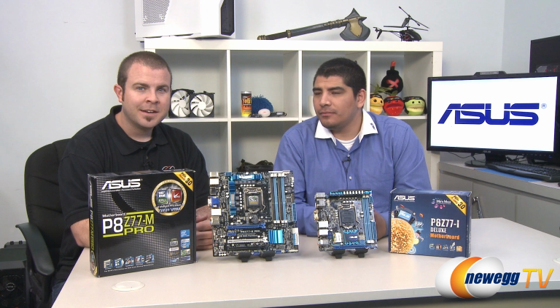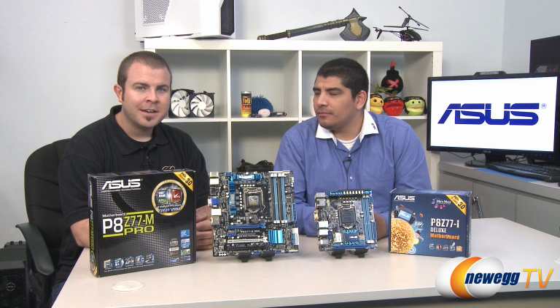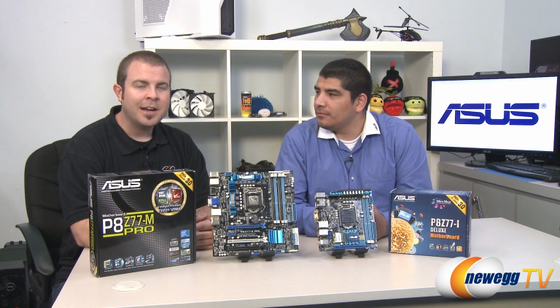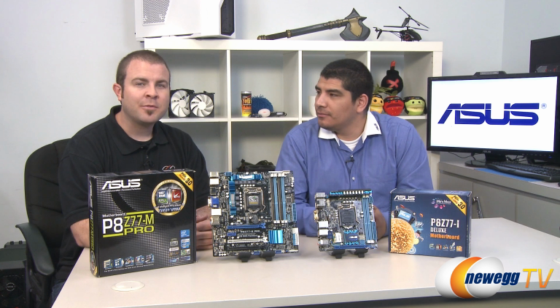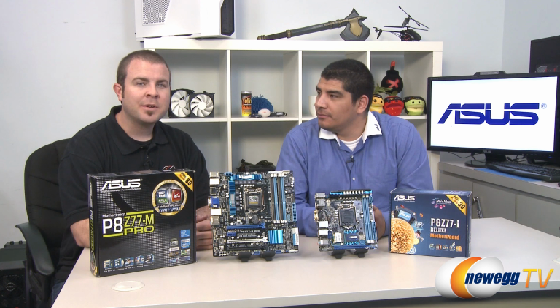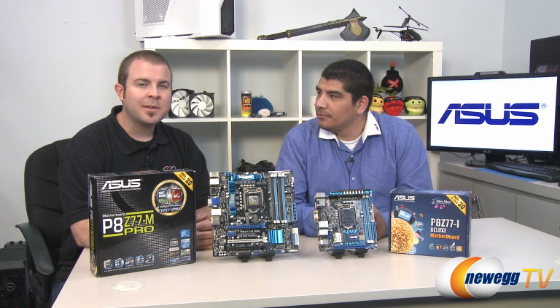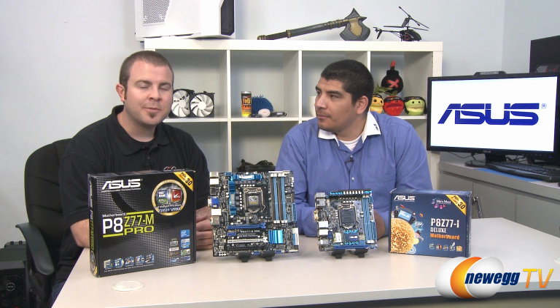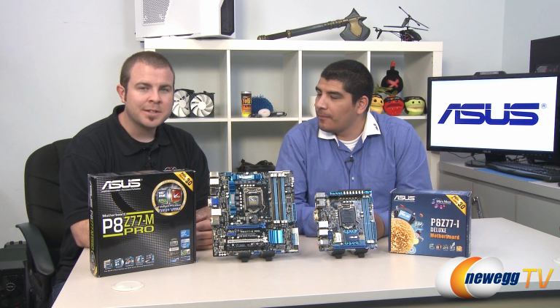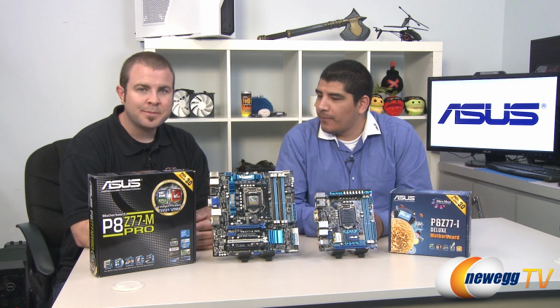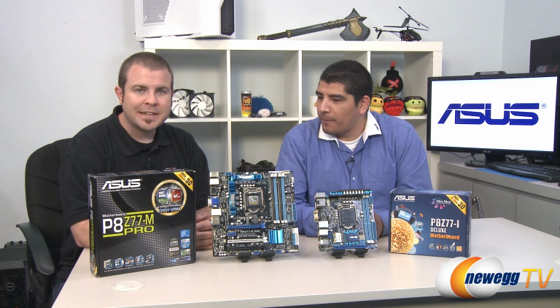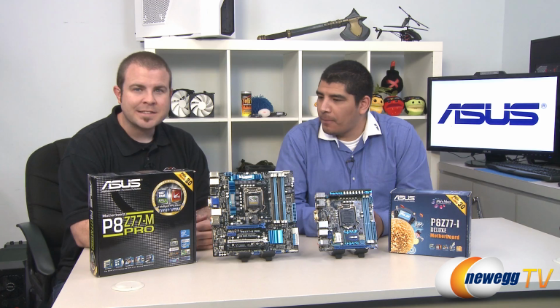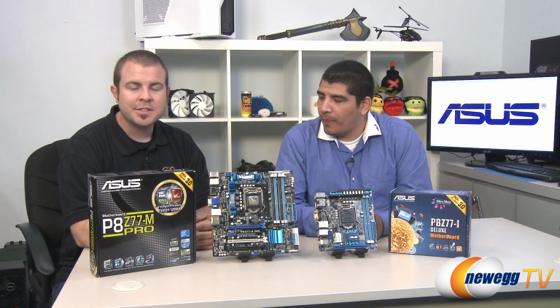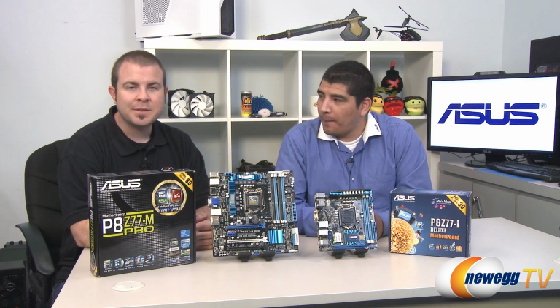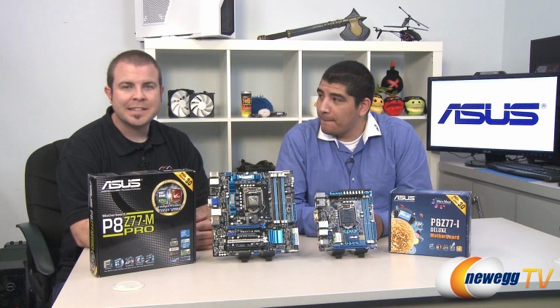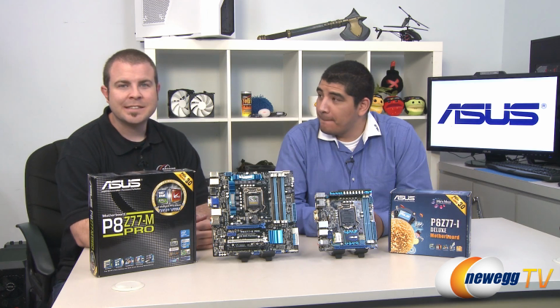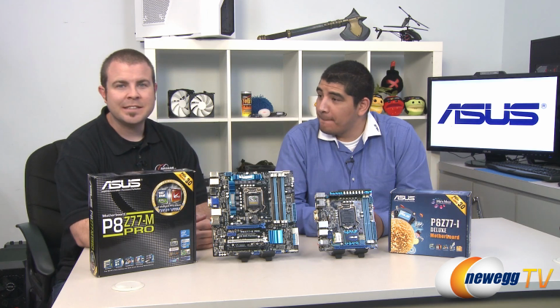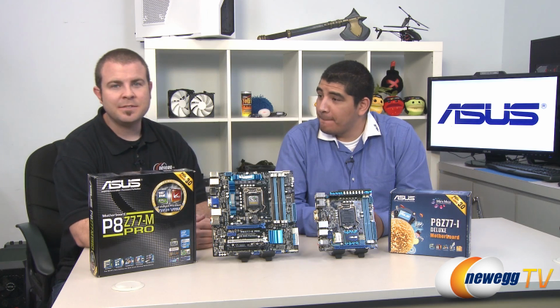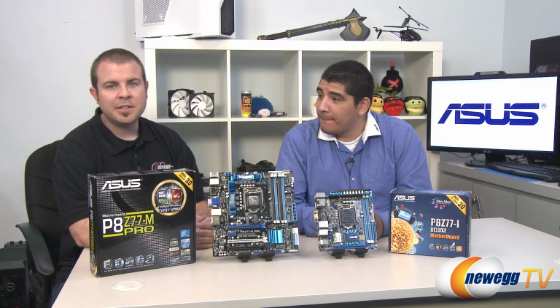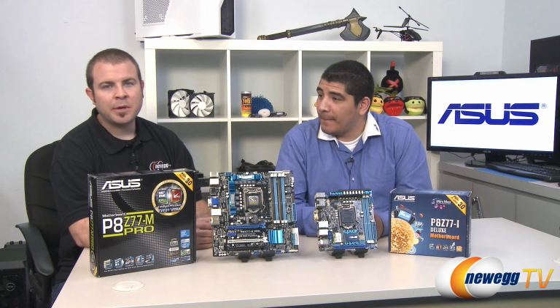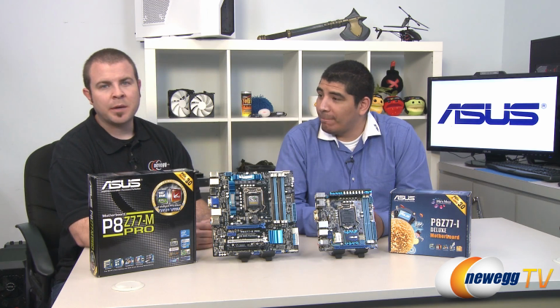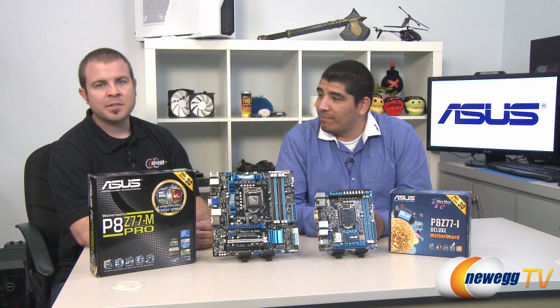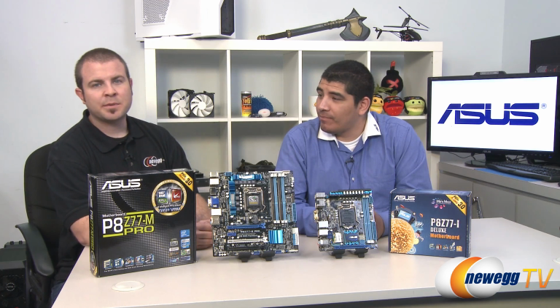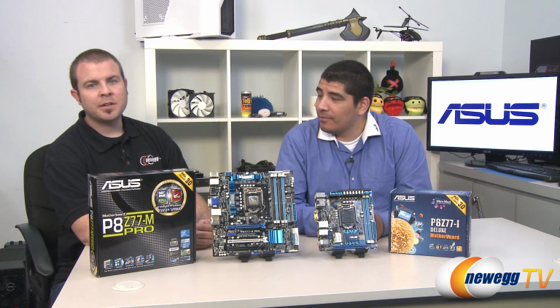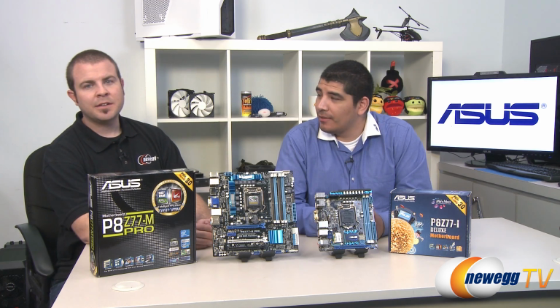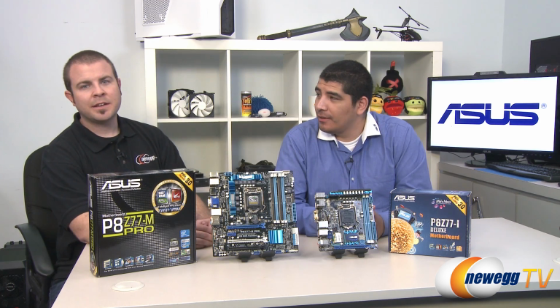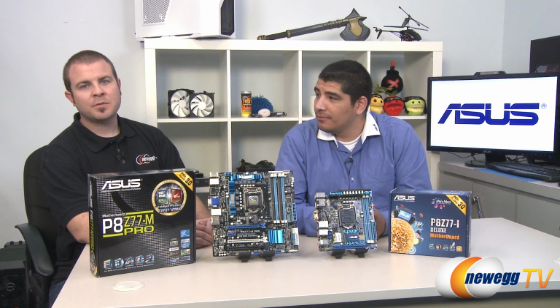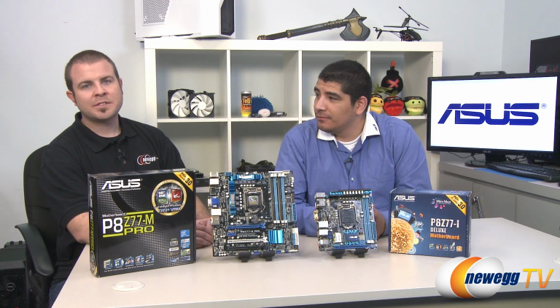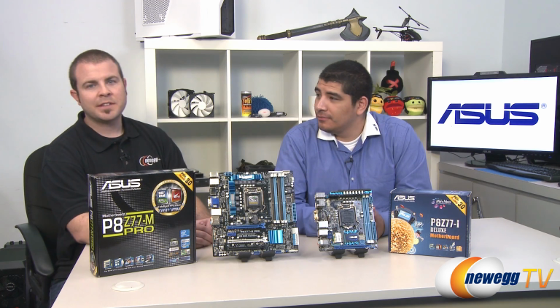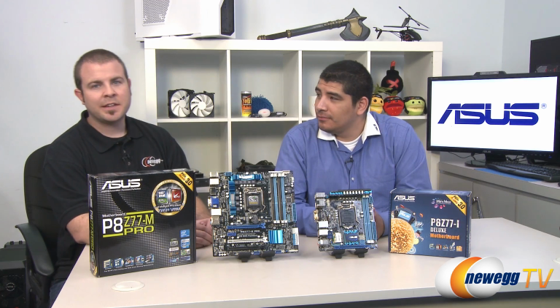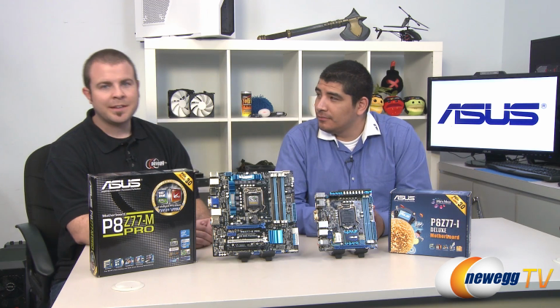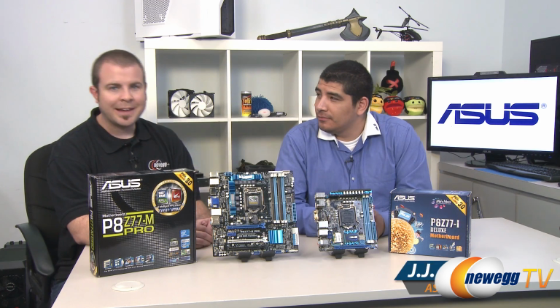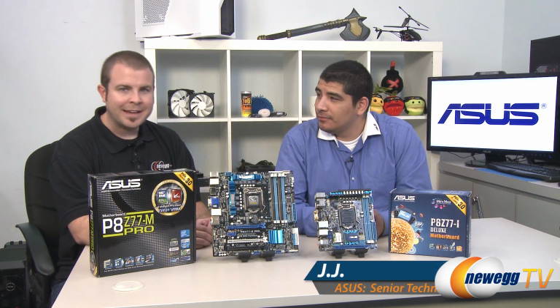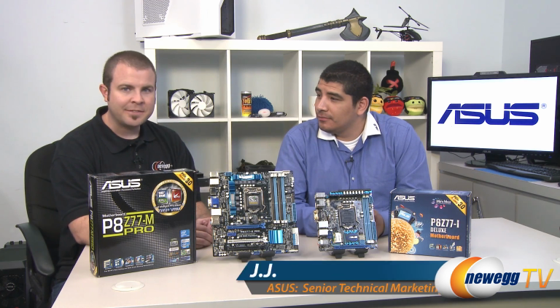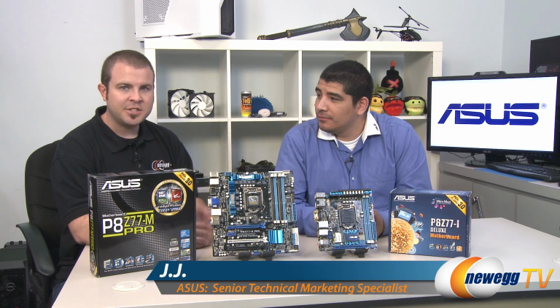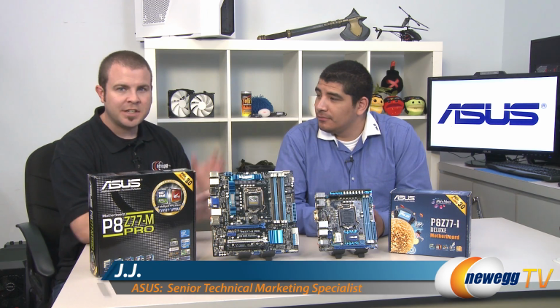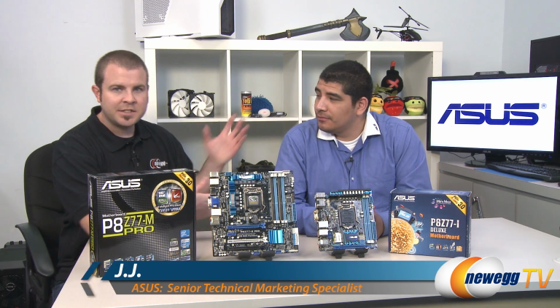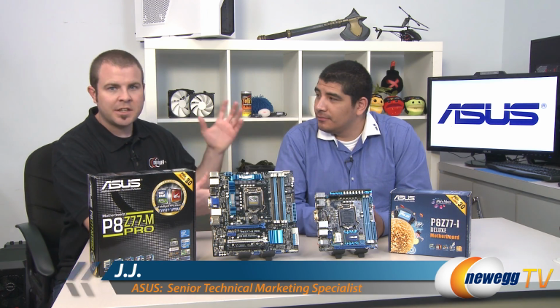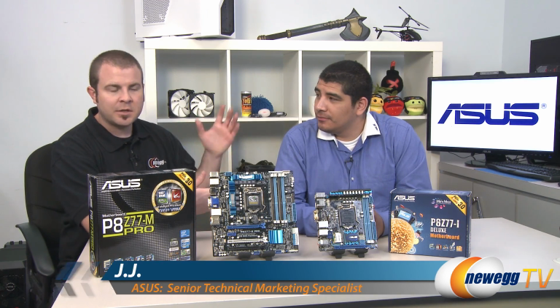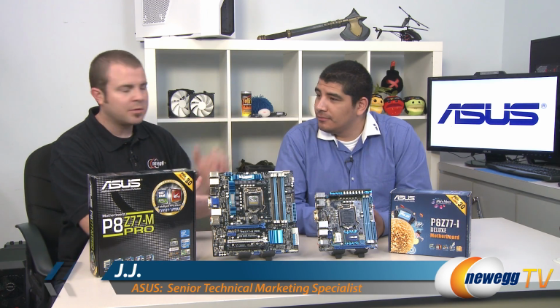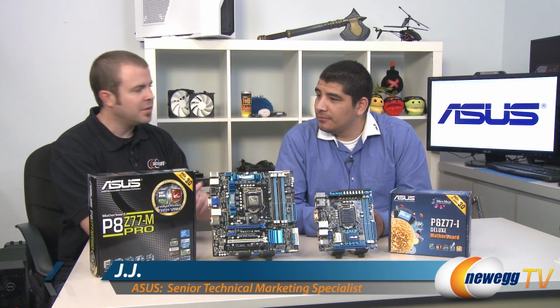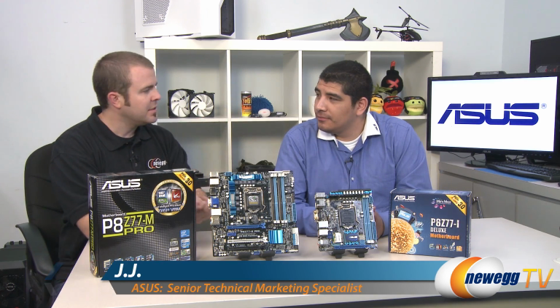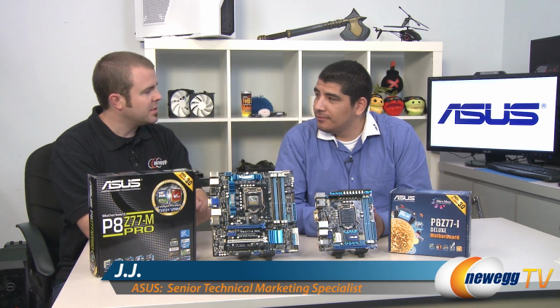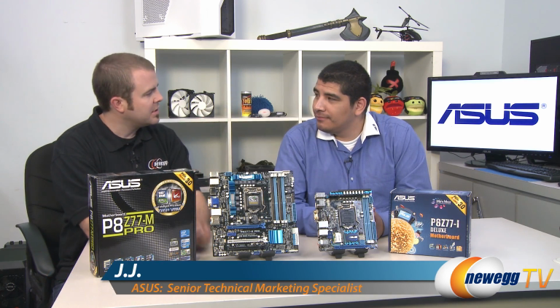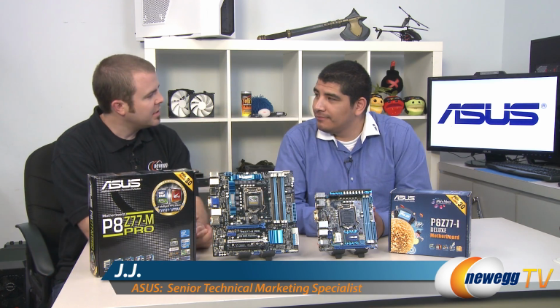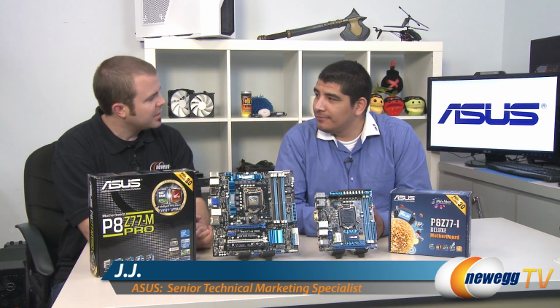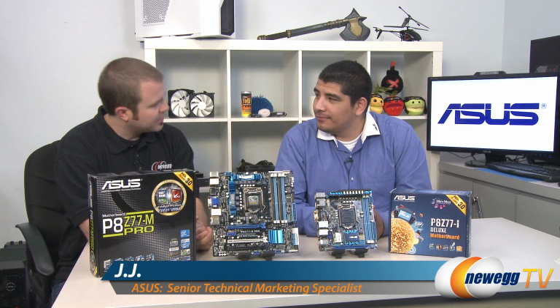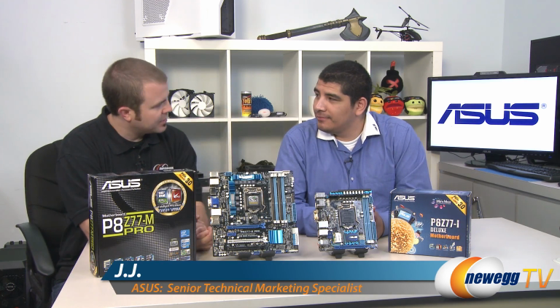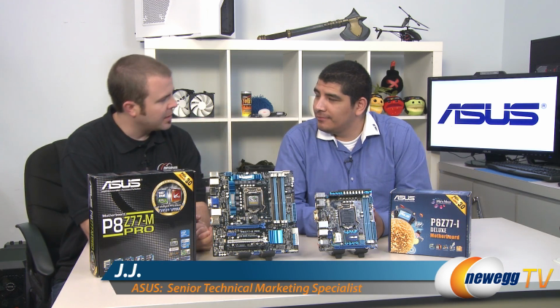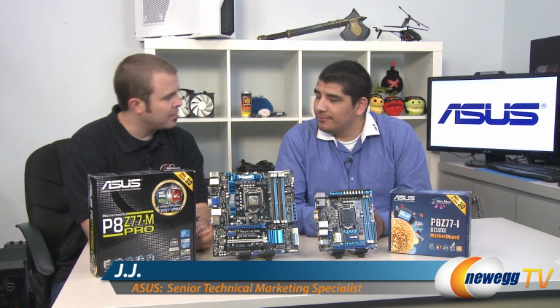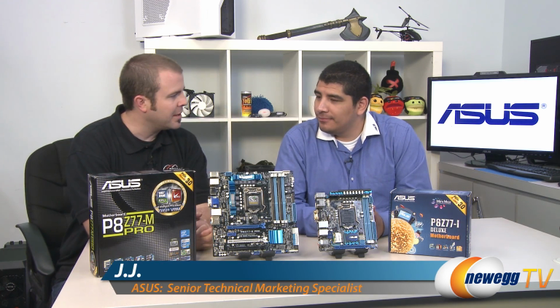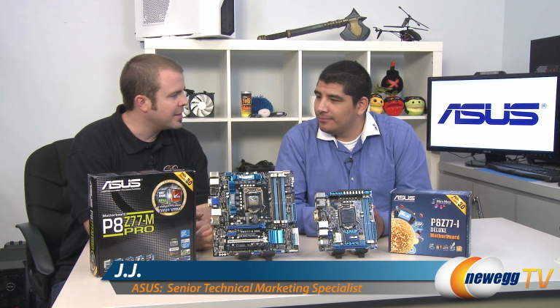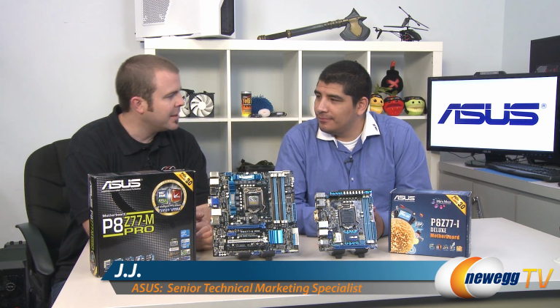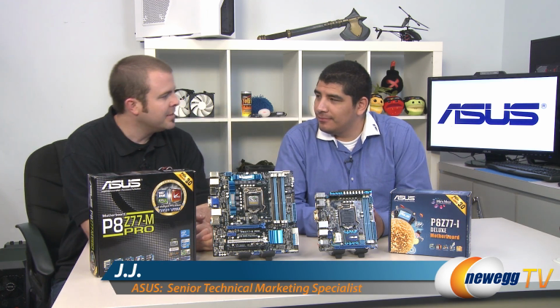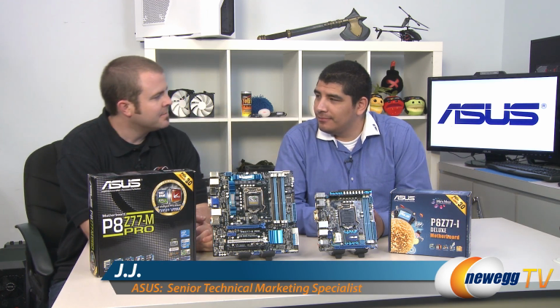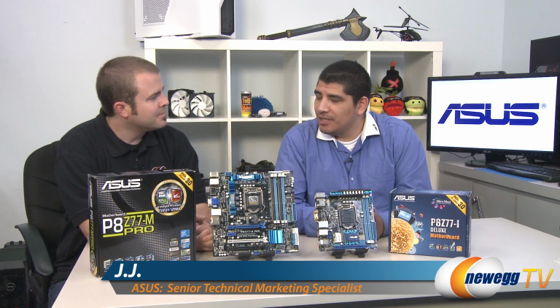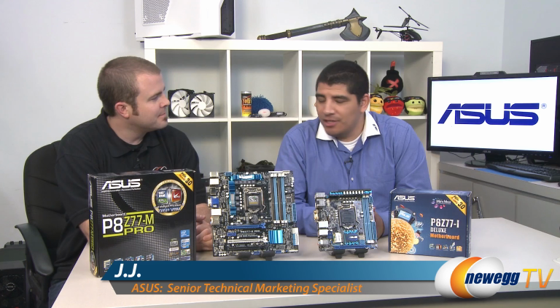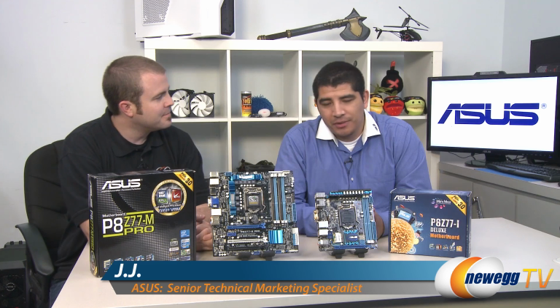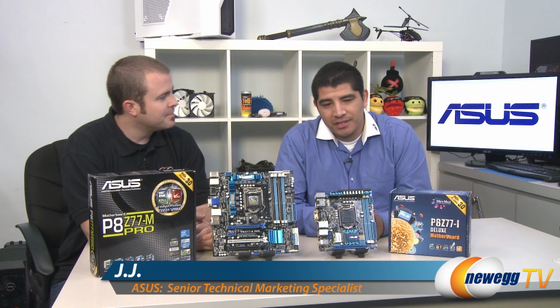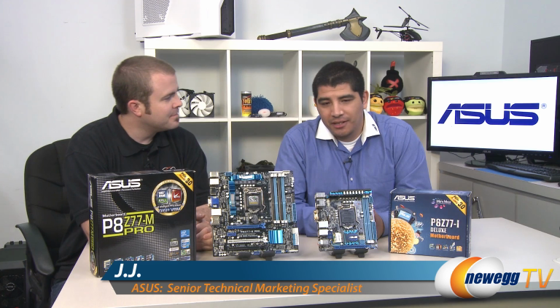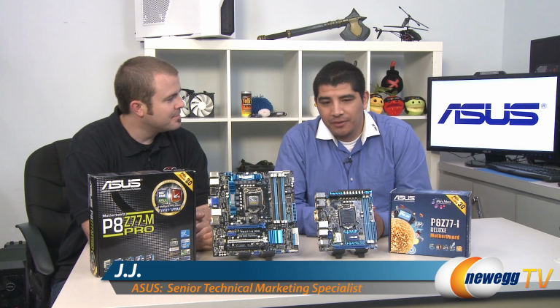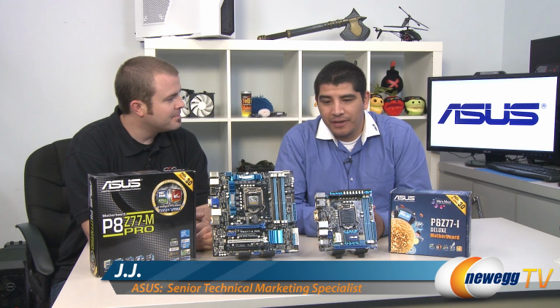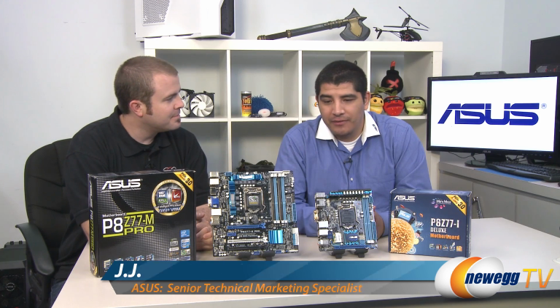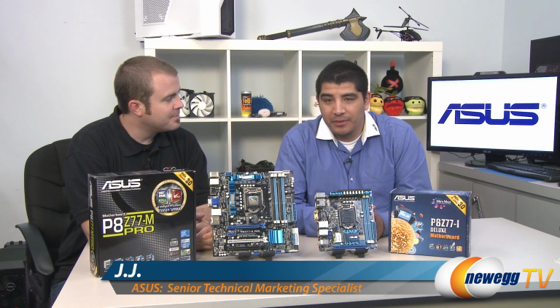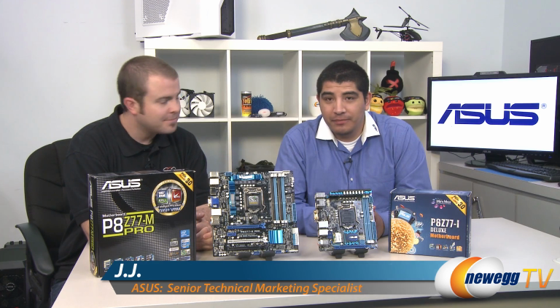Hi everyone, and welcome back to Newegg TV. My name is Paul, and once again I have JJ here with me. JJ, thanks for stopping by today. As always, thank you for having me.